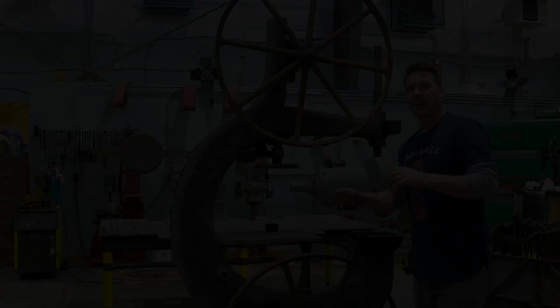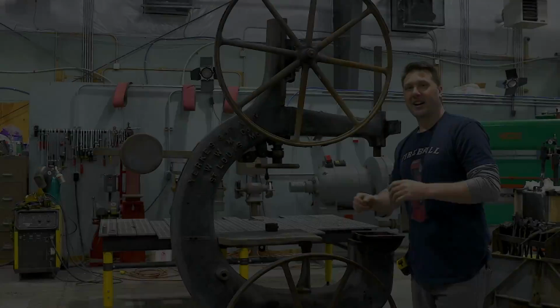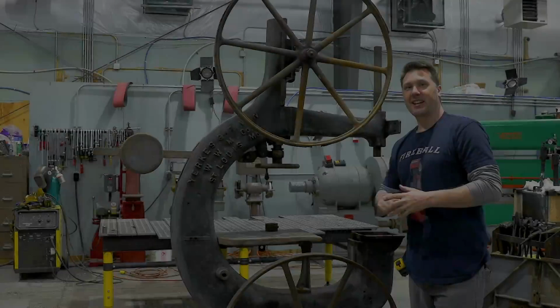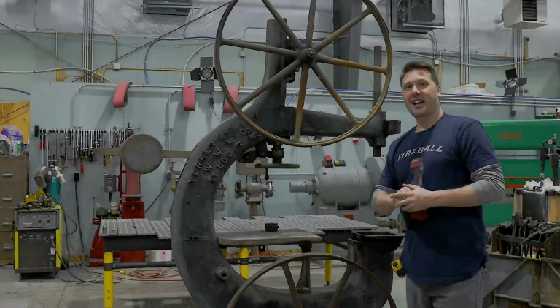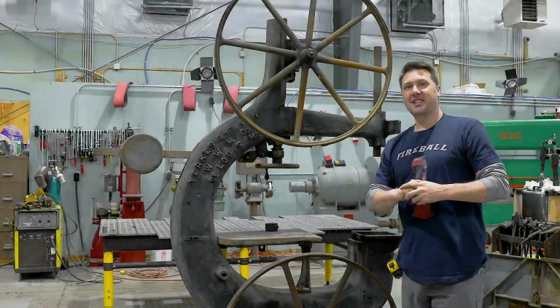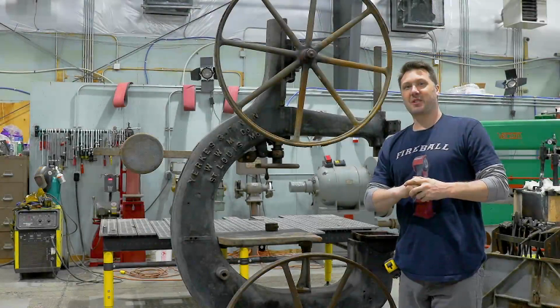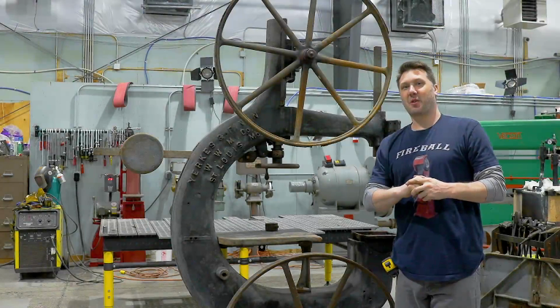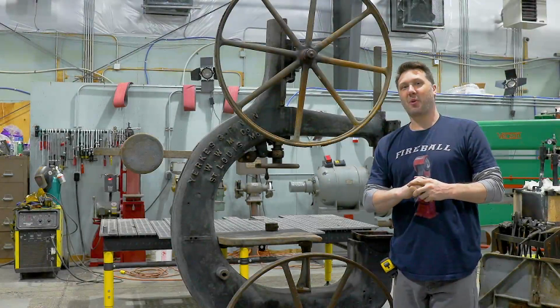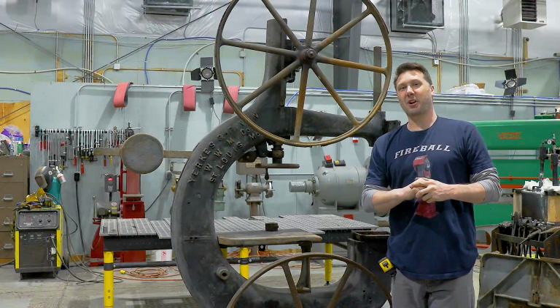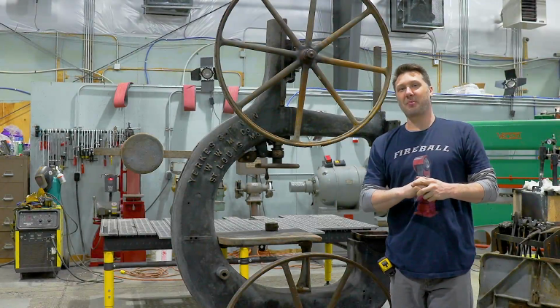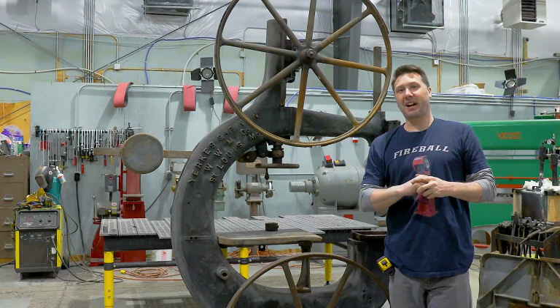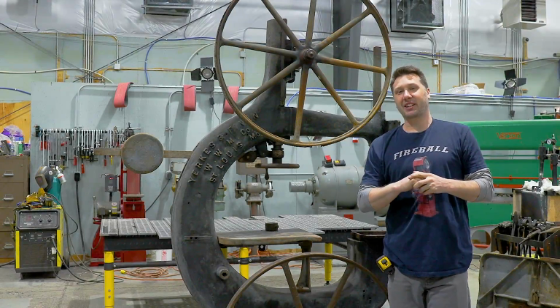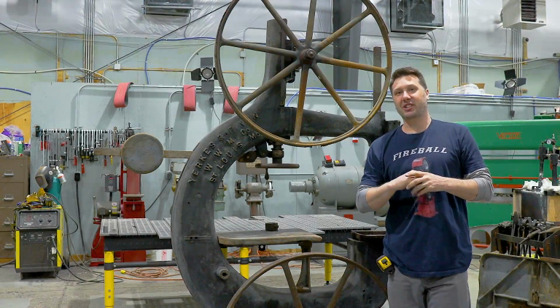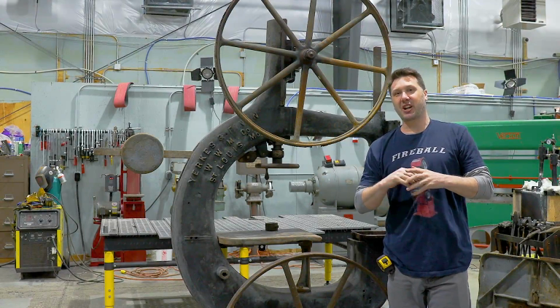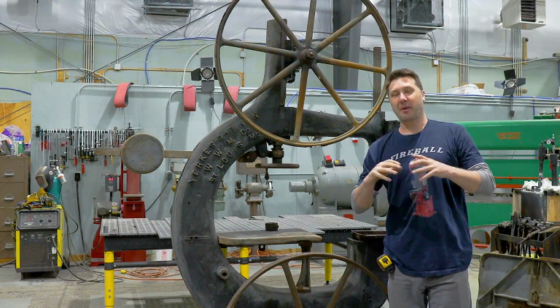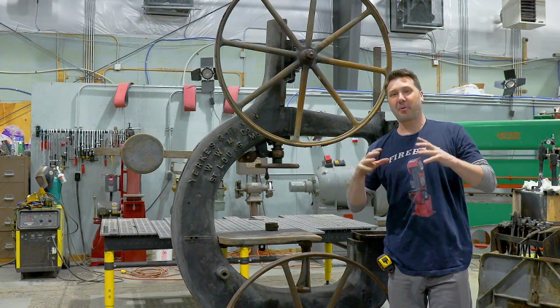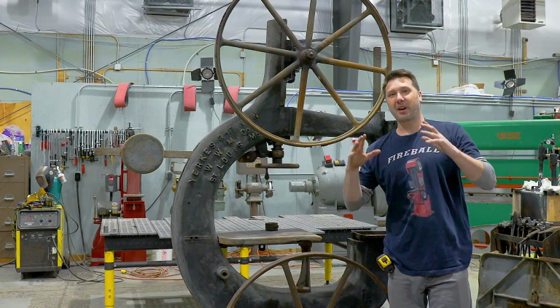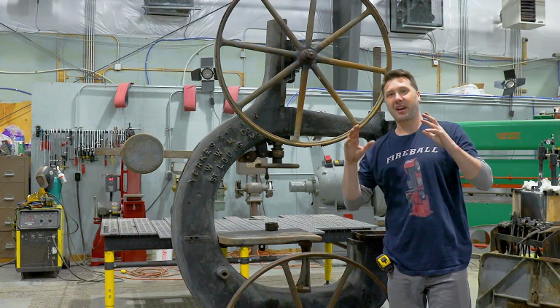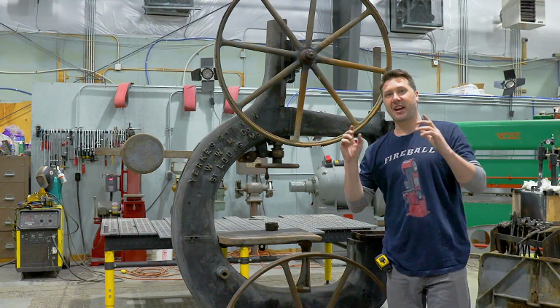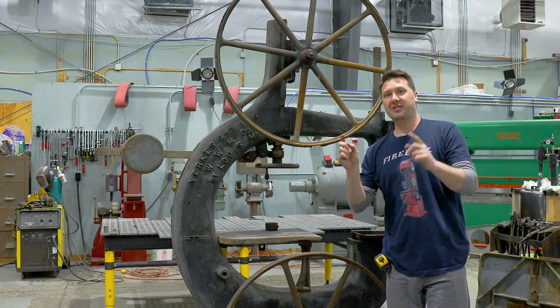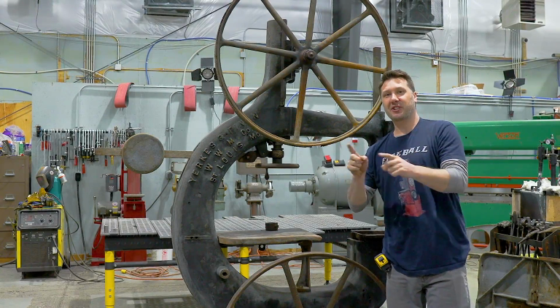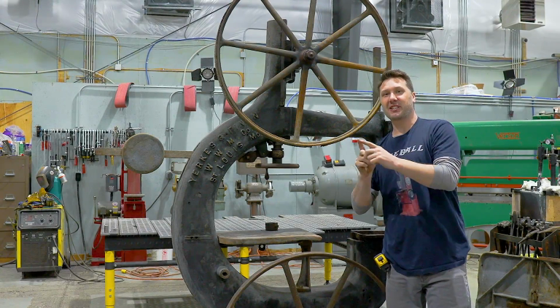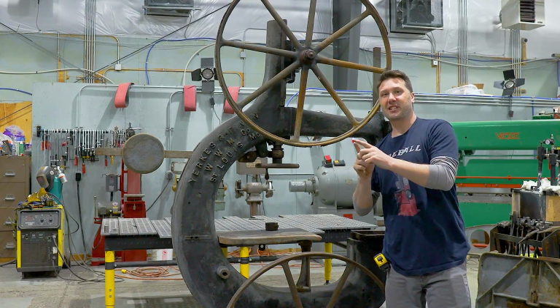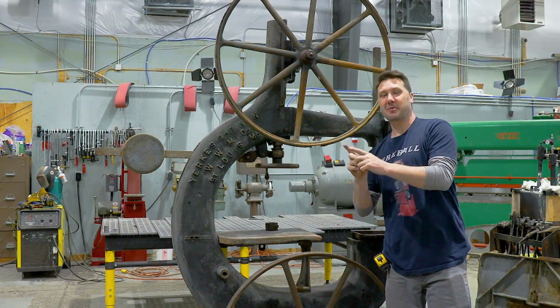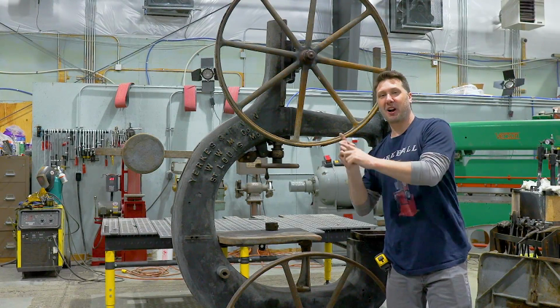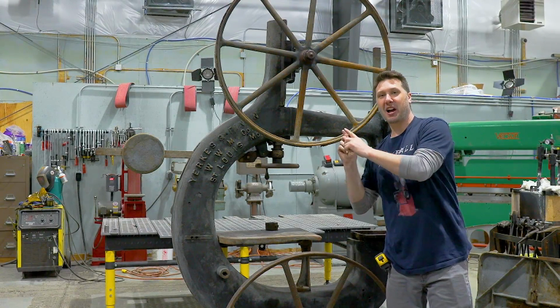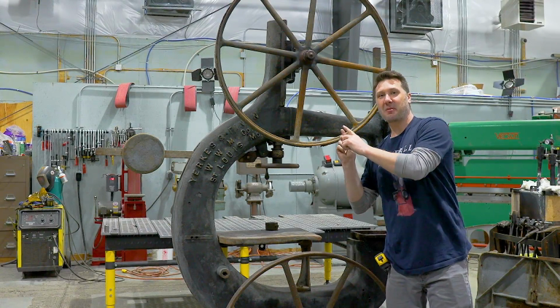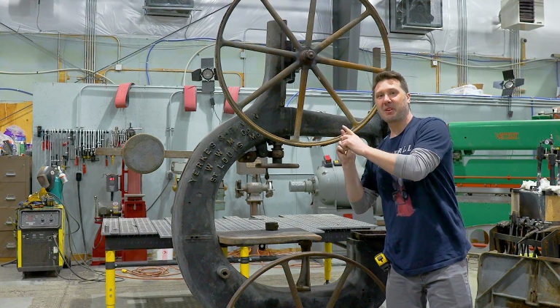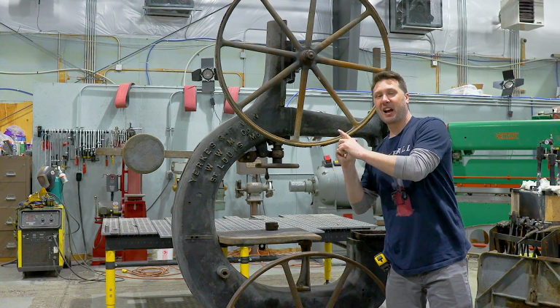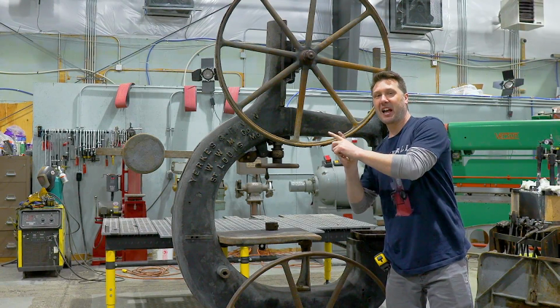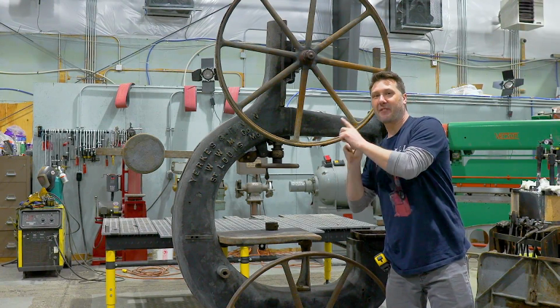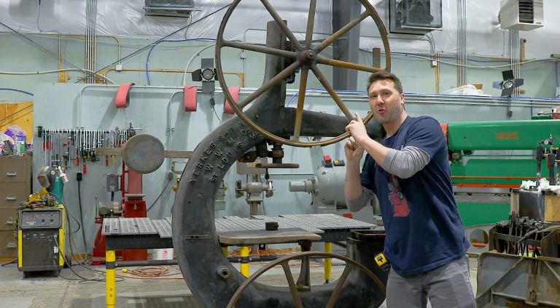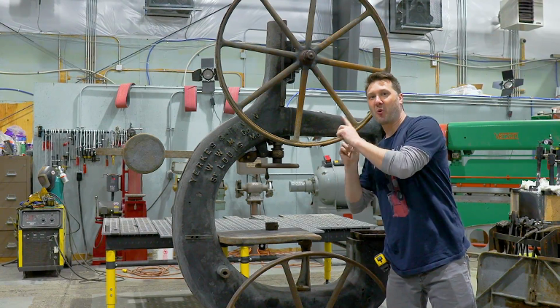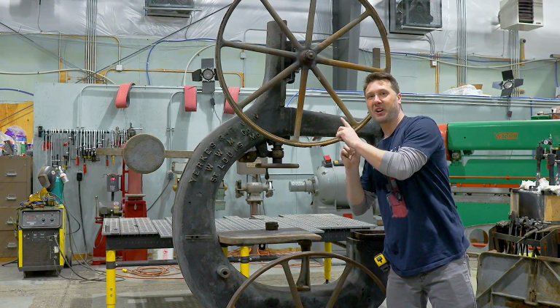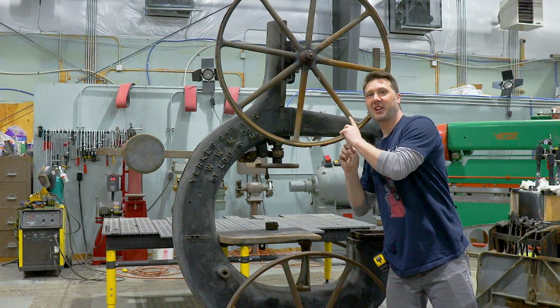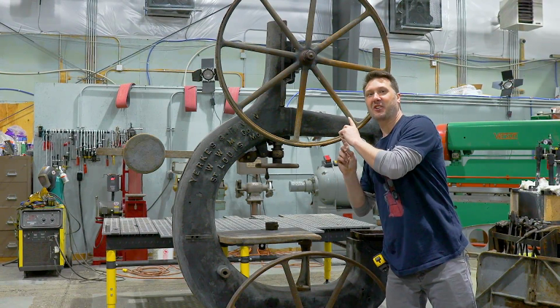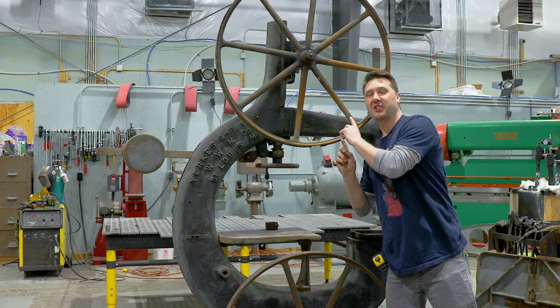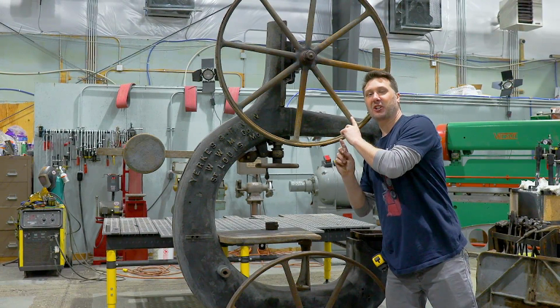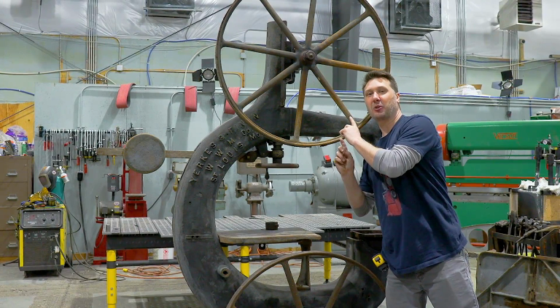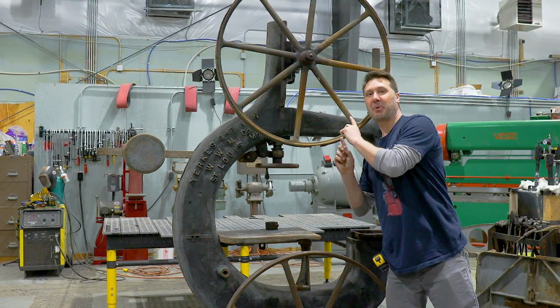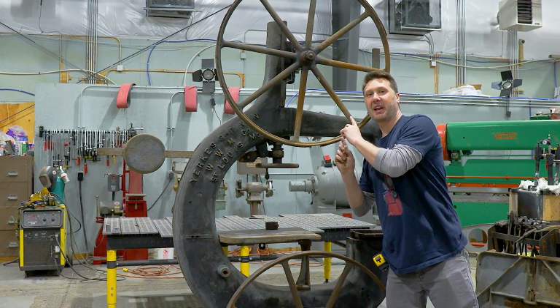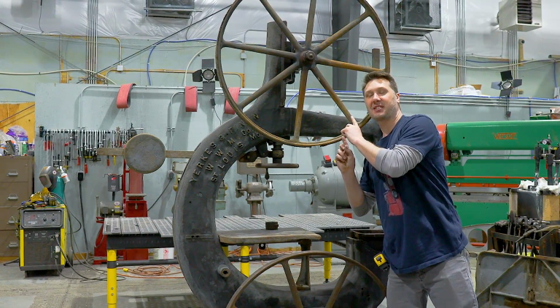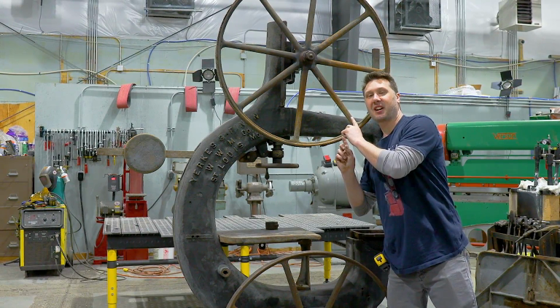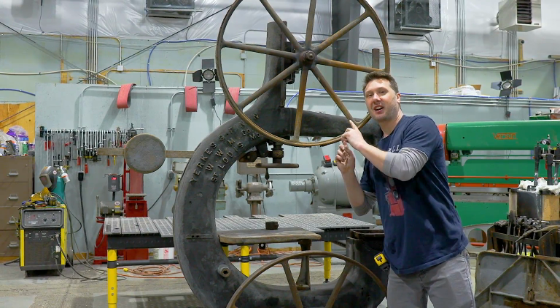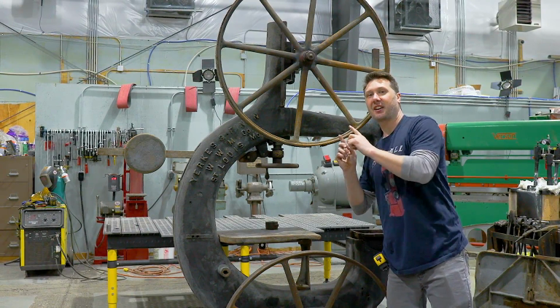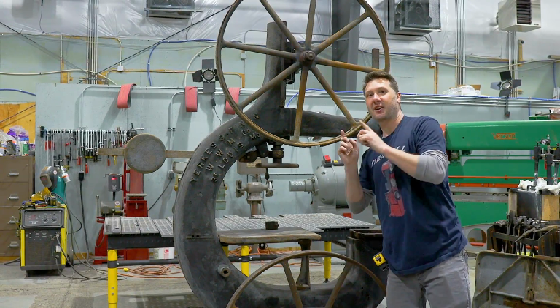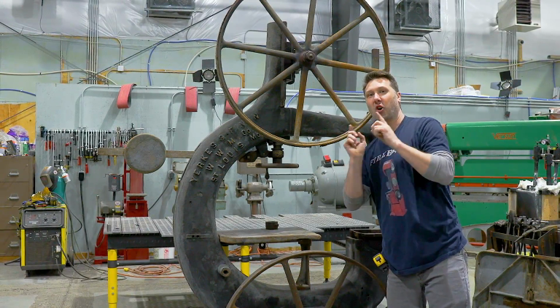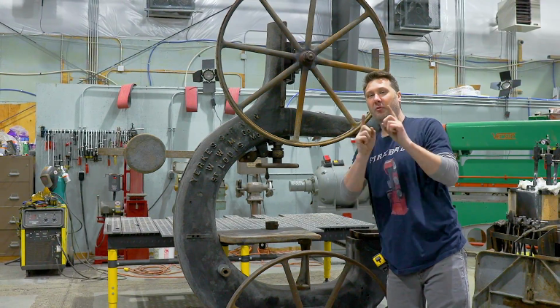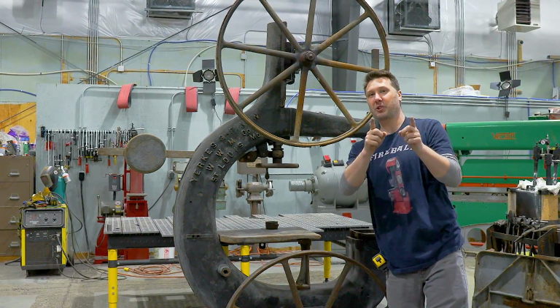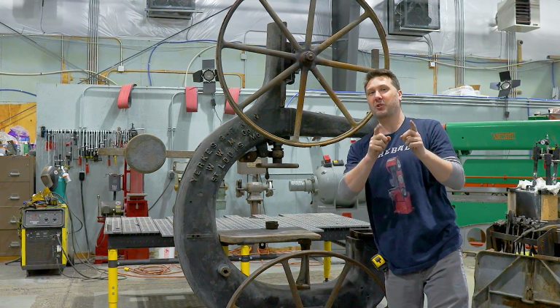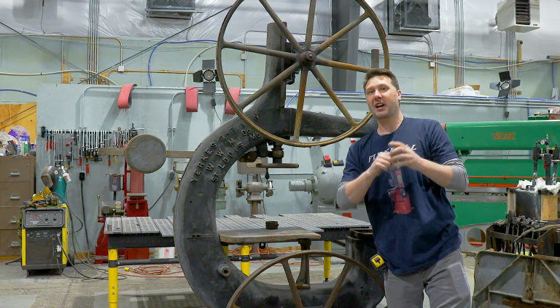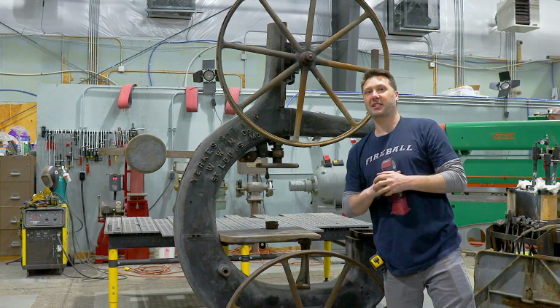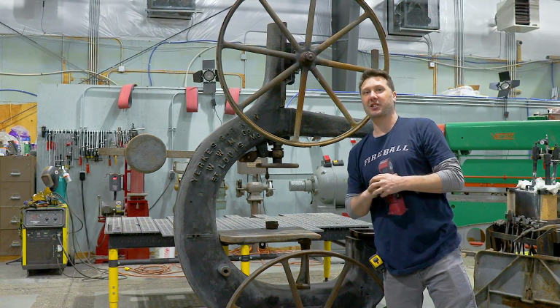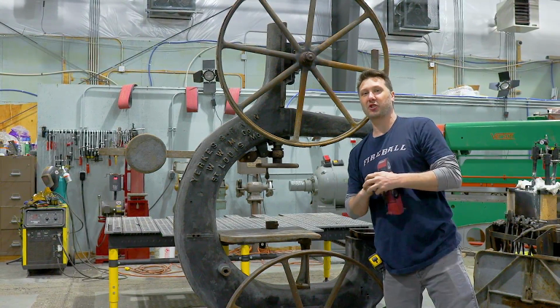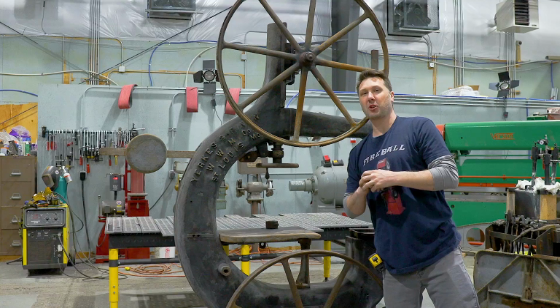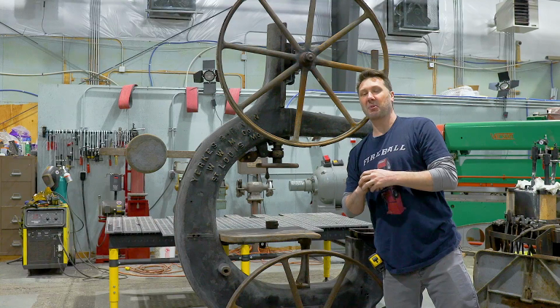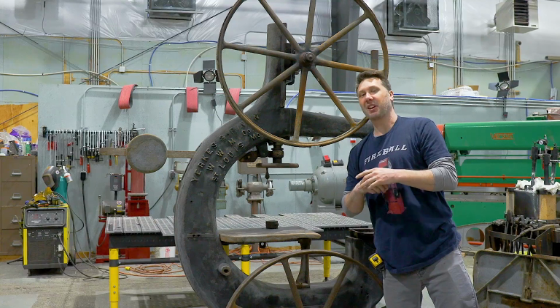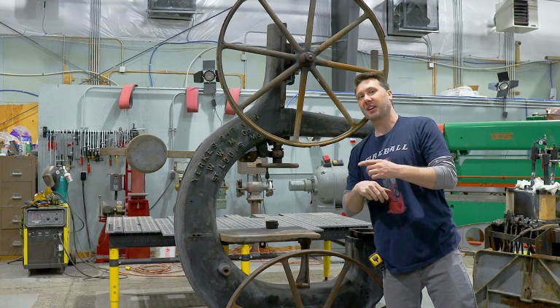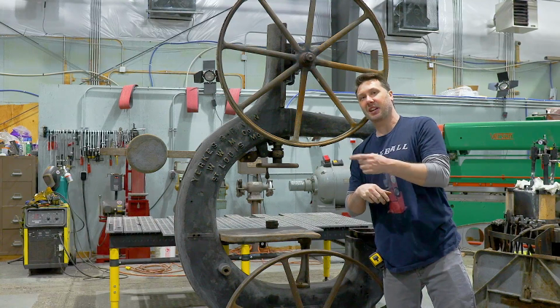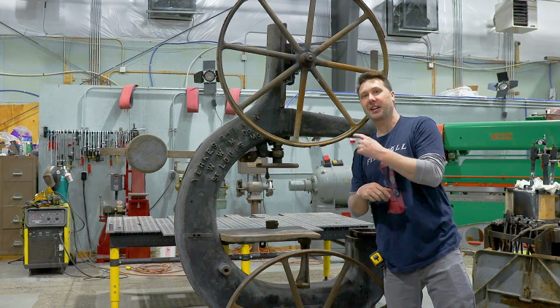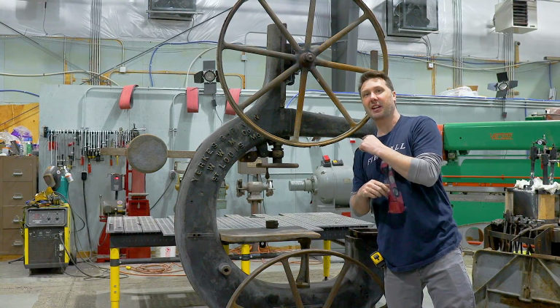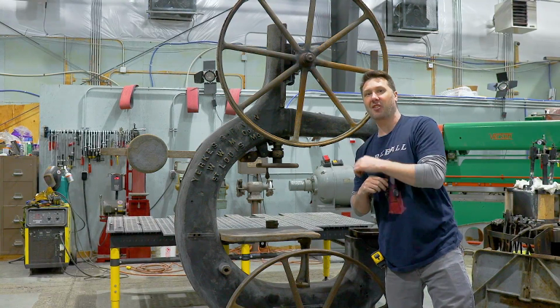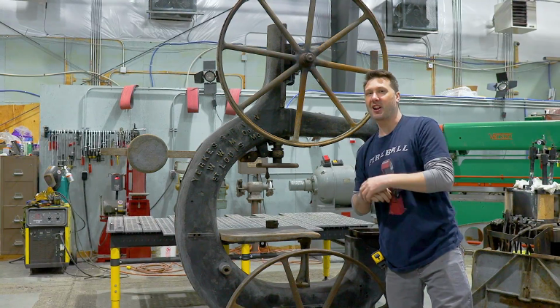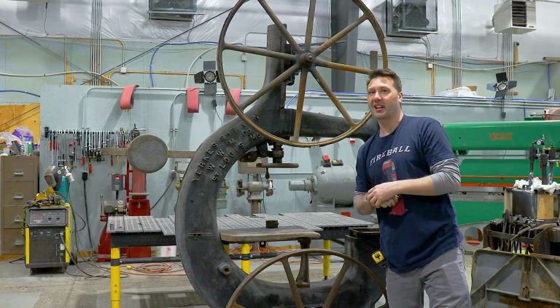Hi guys, welcome back to the shop. As you can see behind me, I have a 100-year-old bandsaw and hopefully you guys can join me in getting it running.